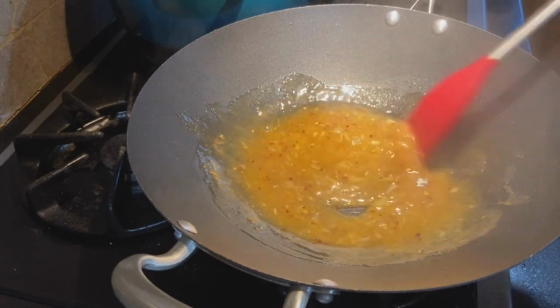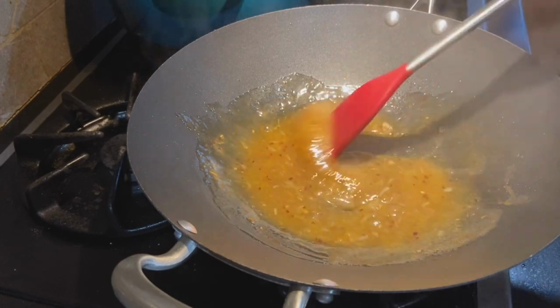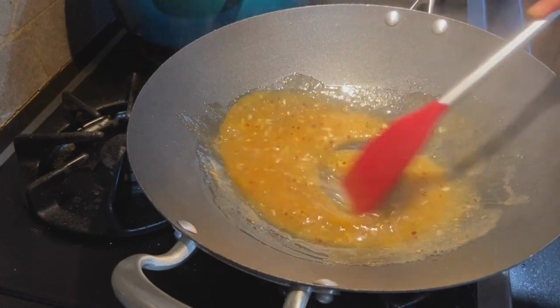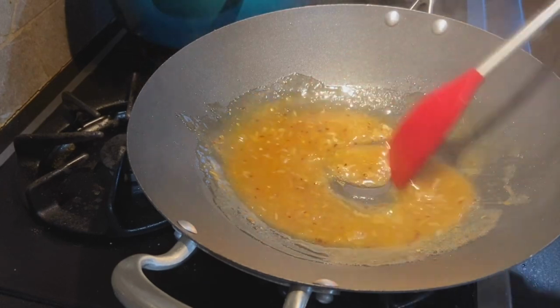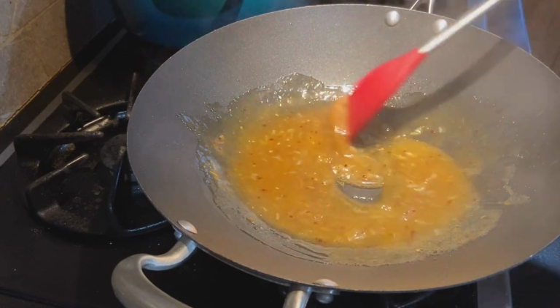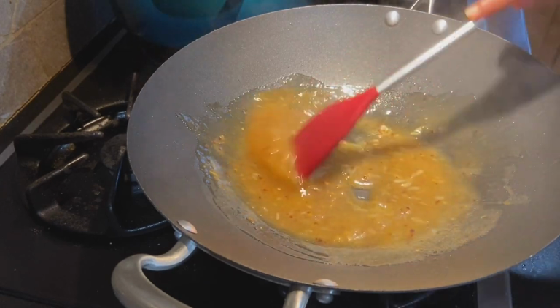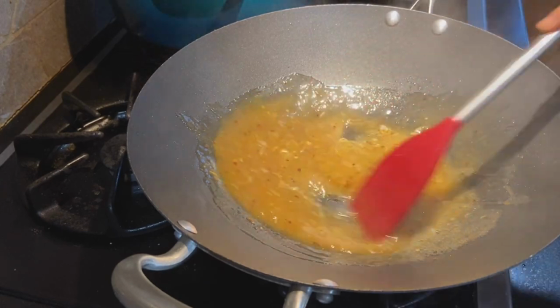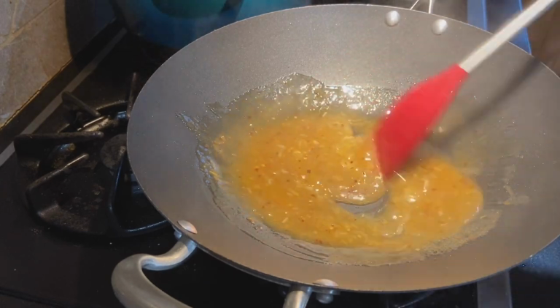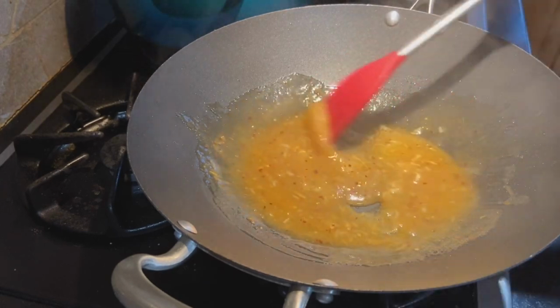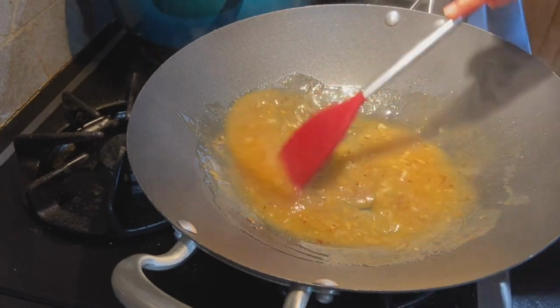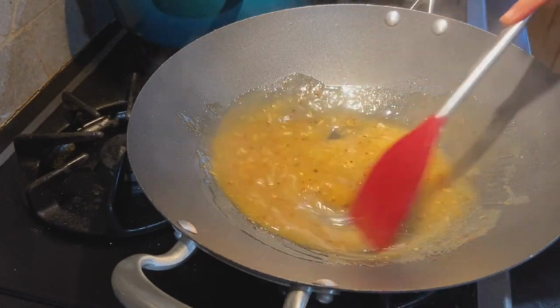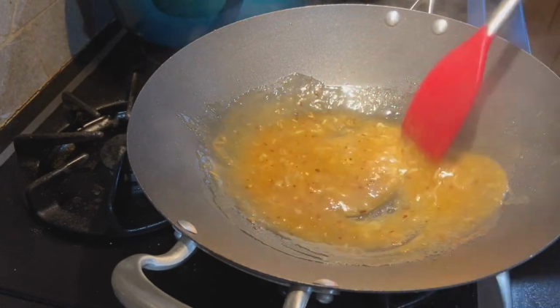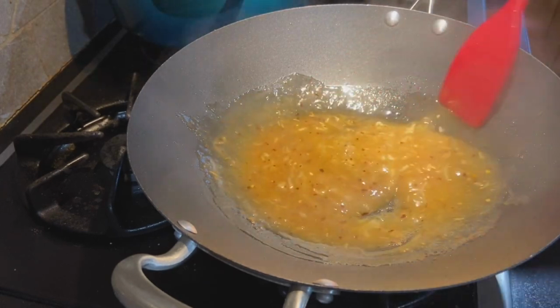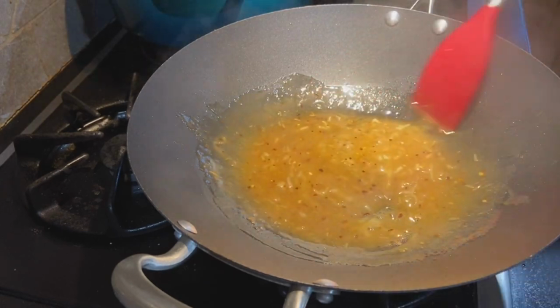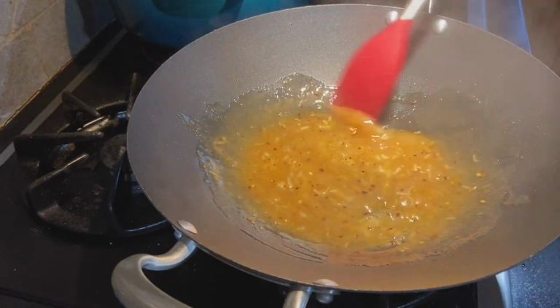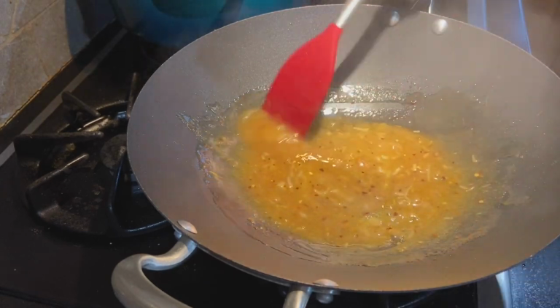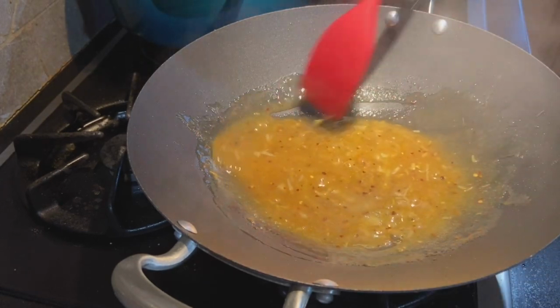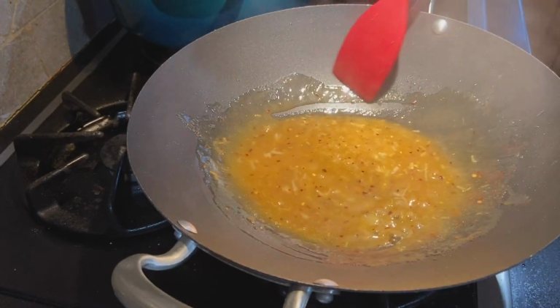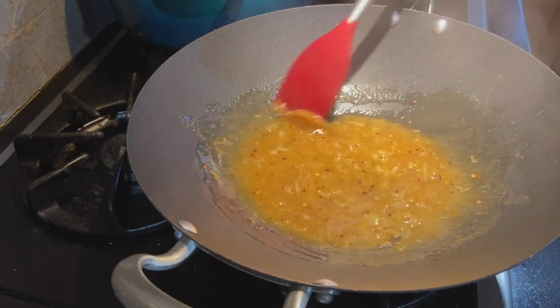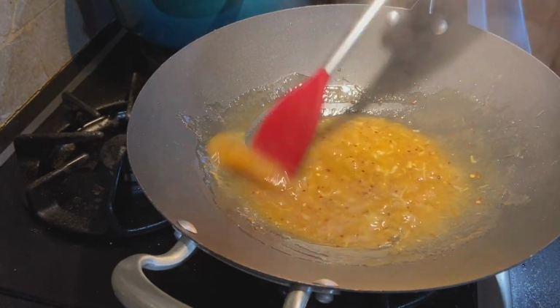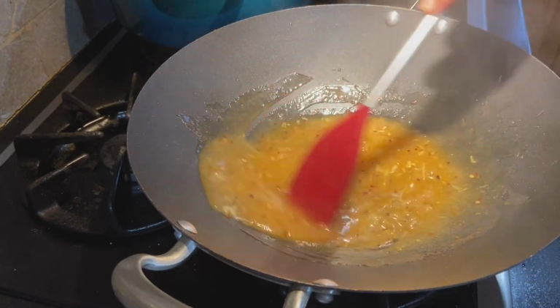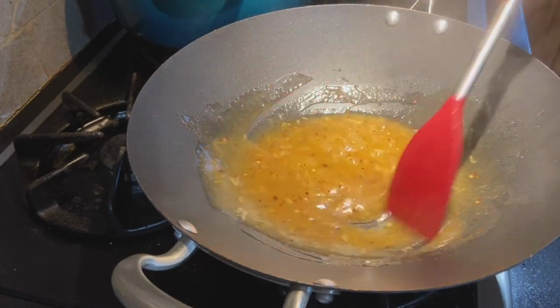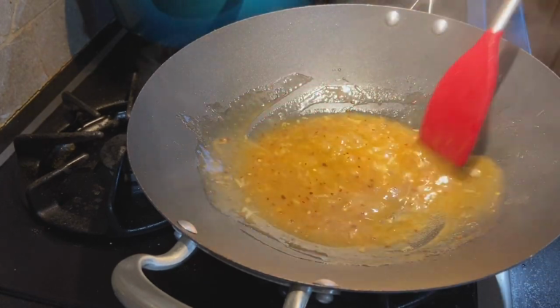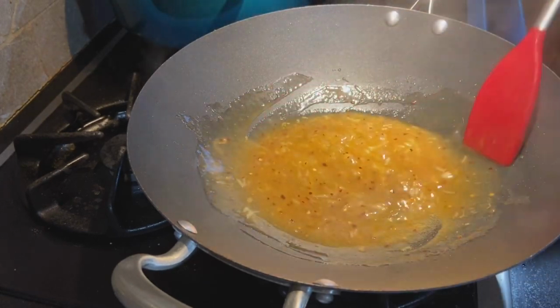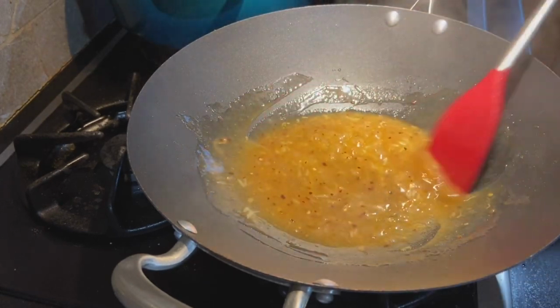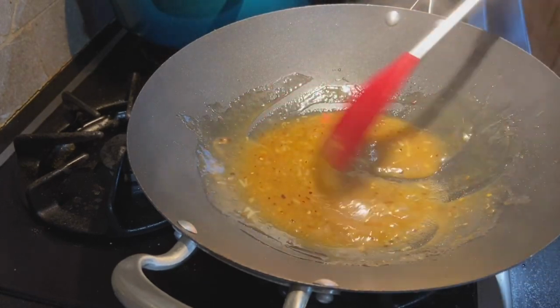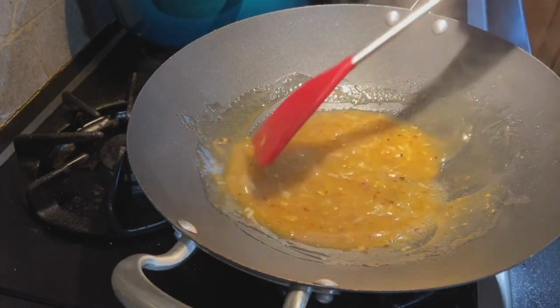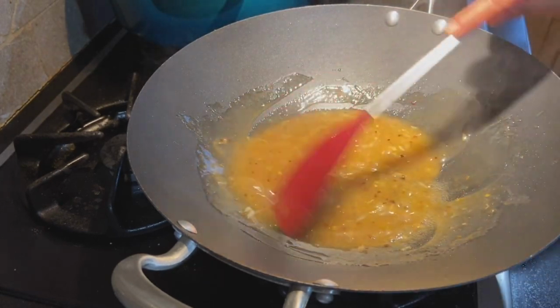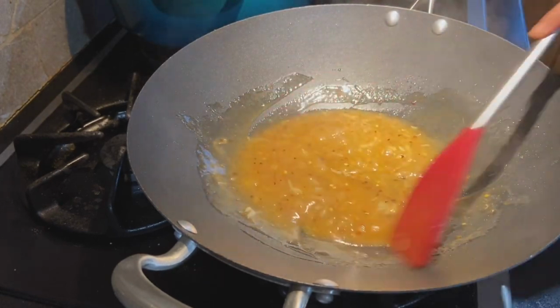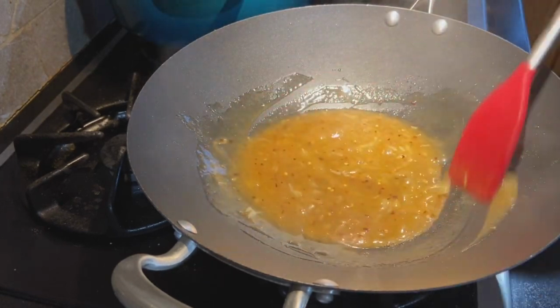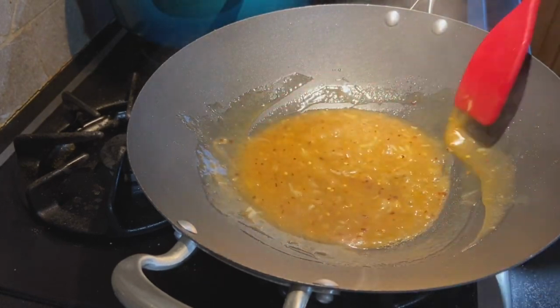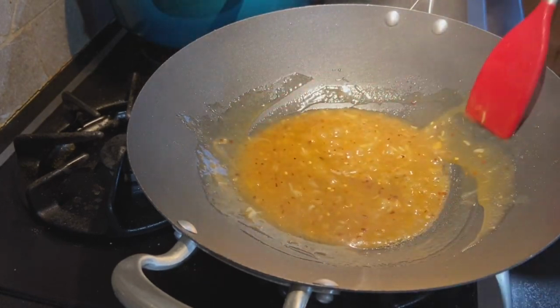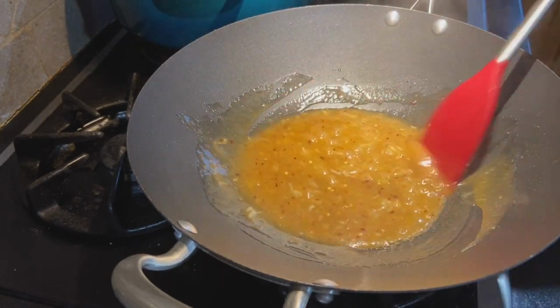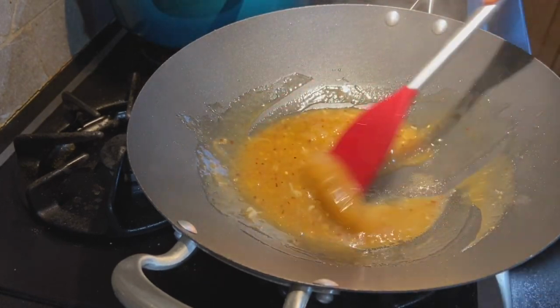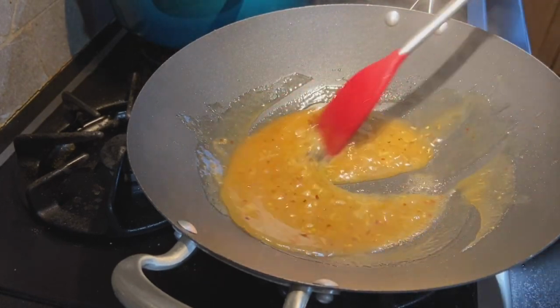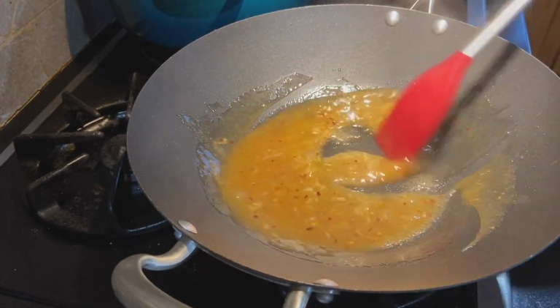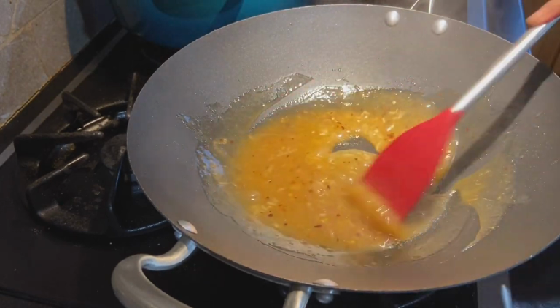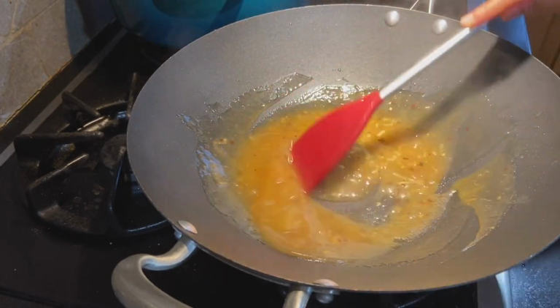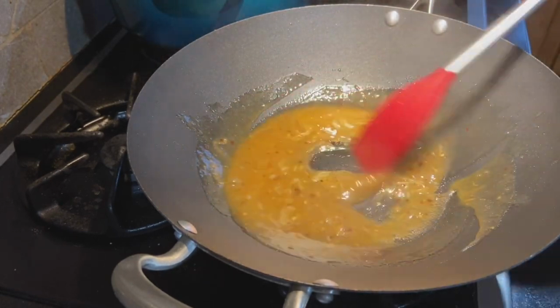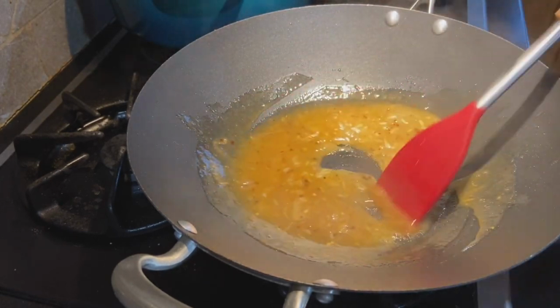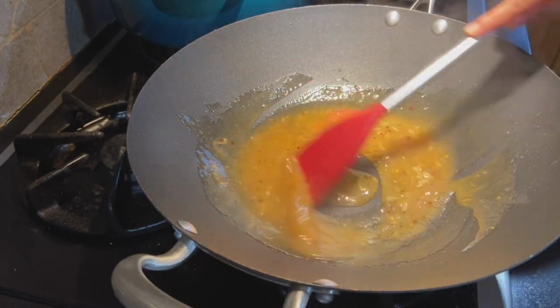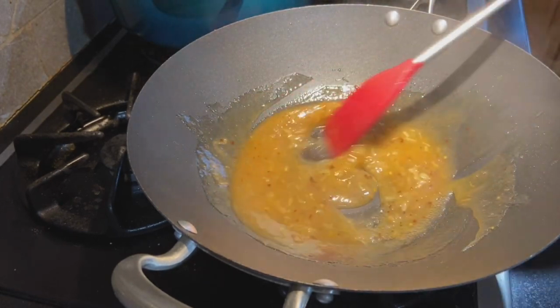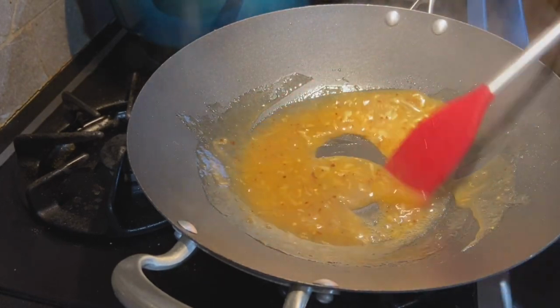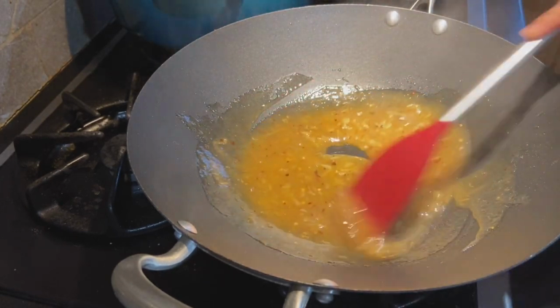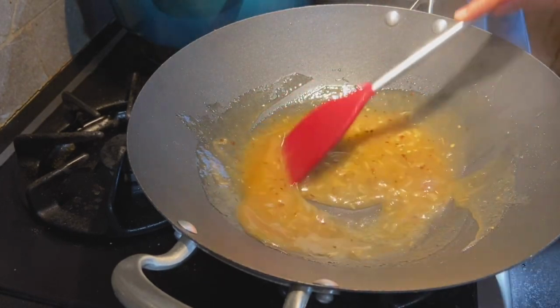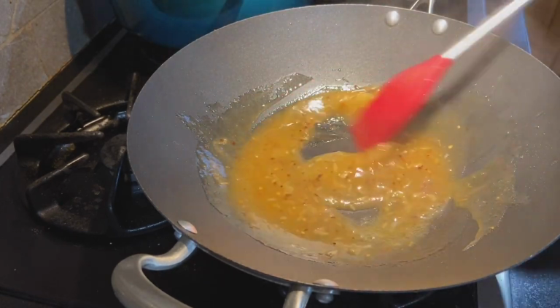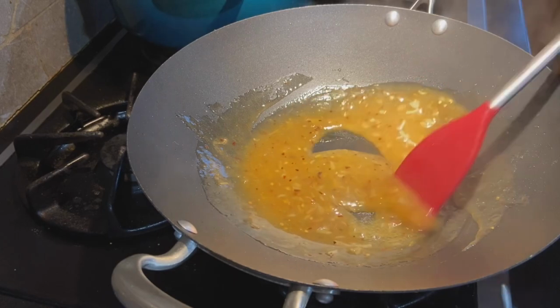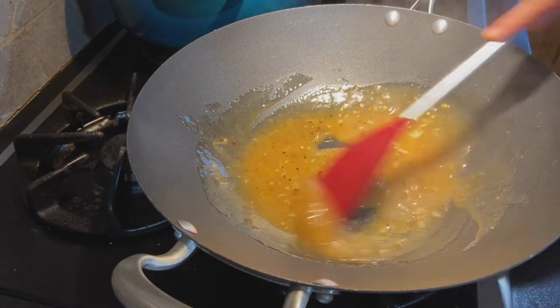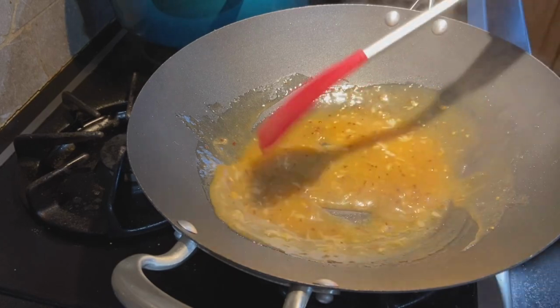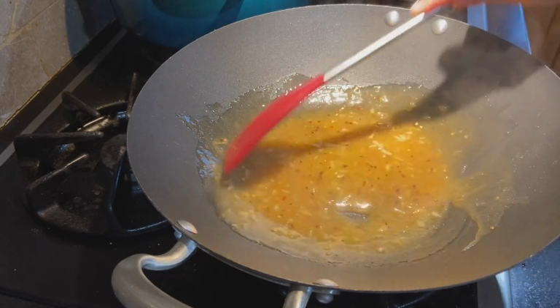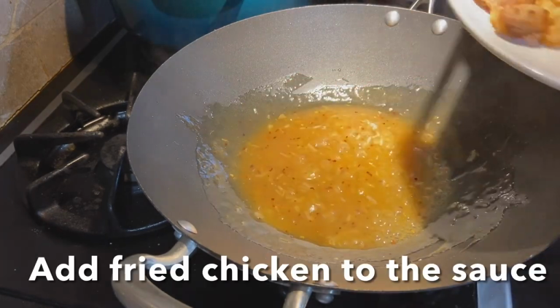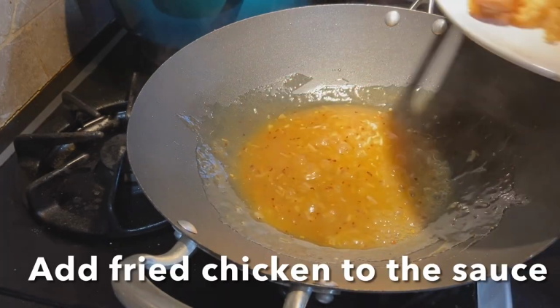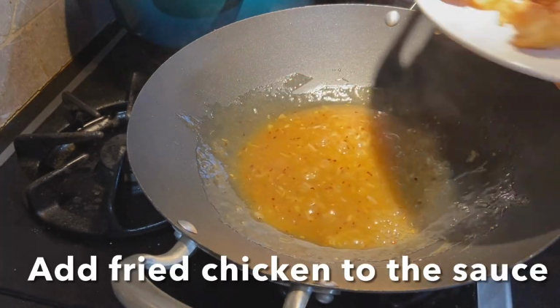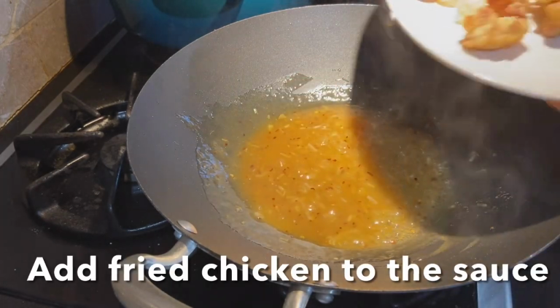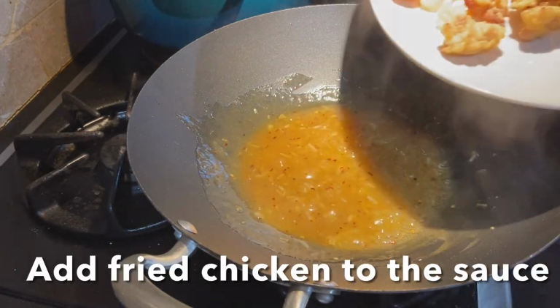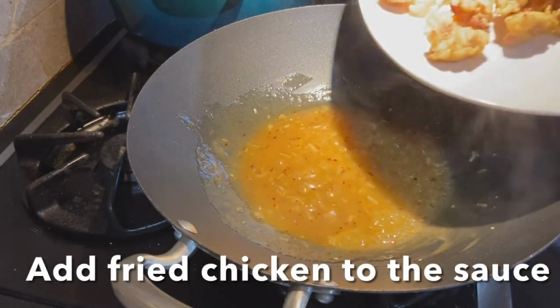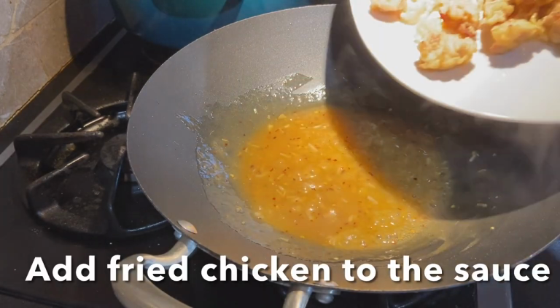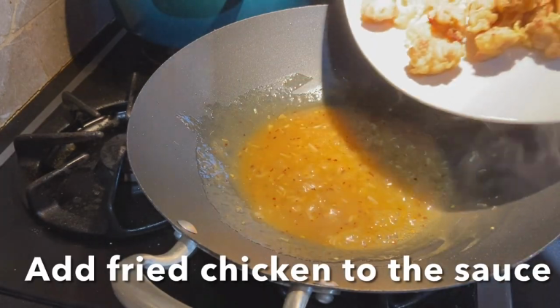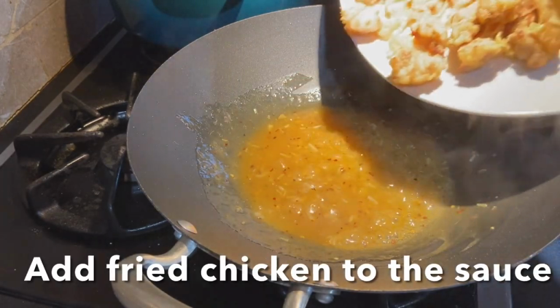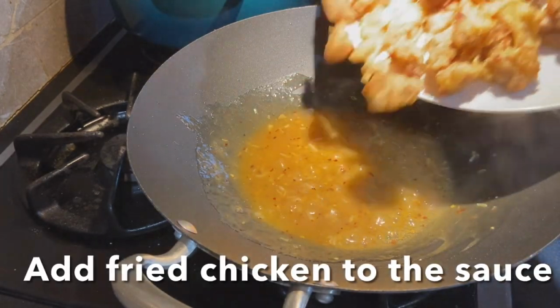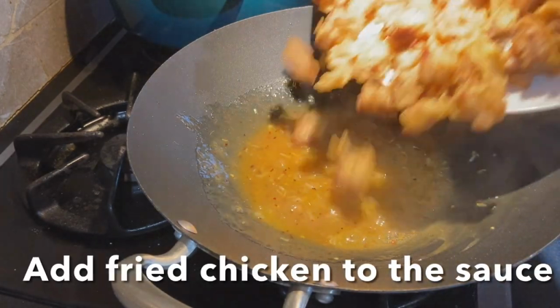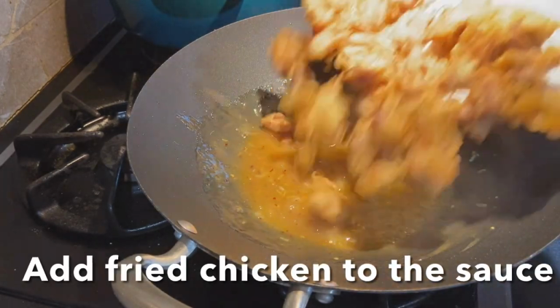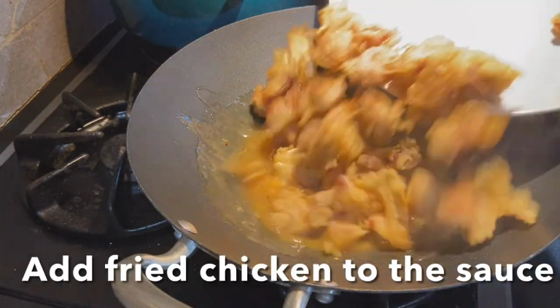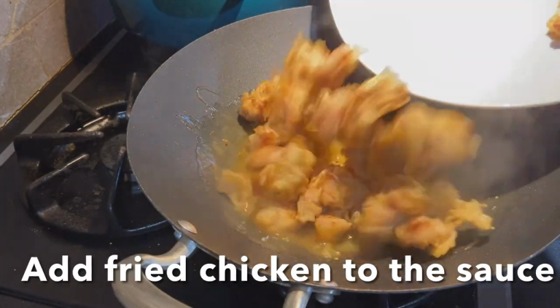As you can see, the sauce has reduced to half and become thick. Now you can add the fried chicken pieces to it and coat the chicken well.